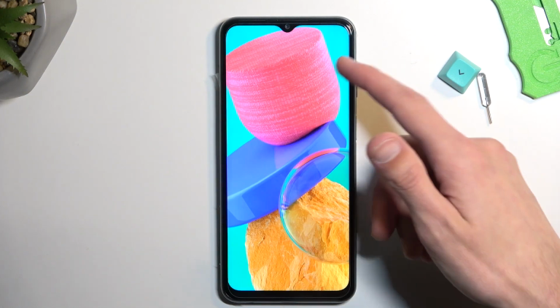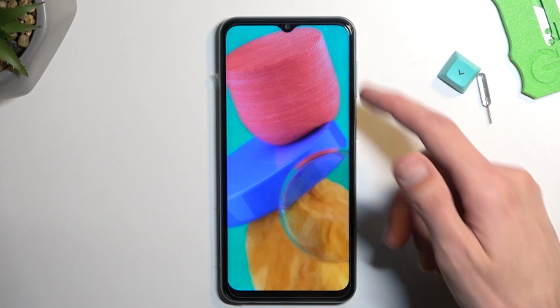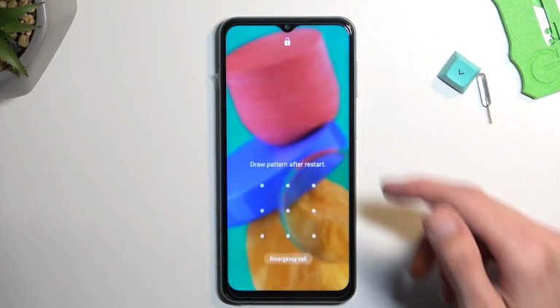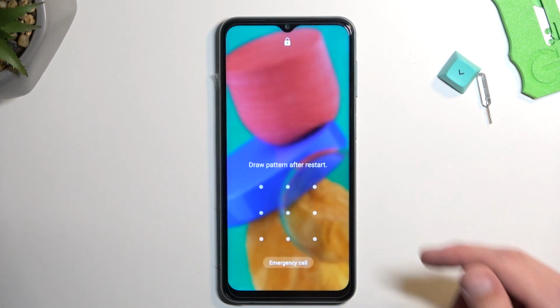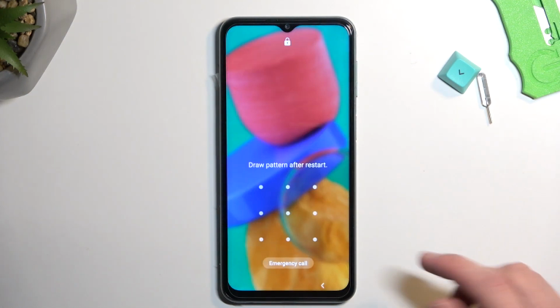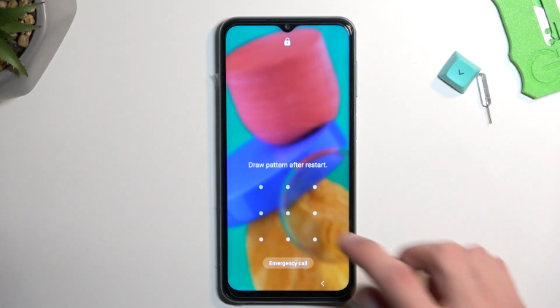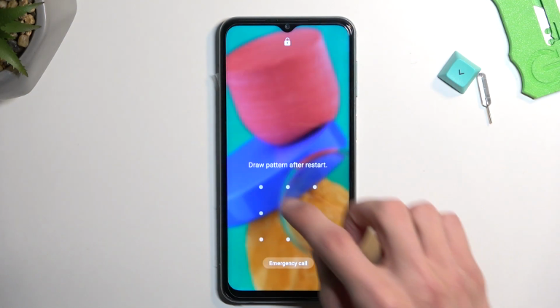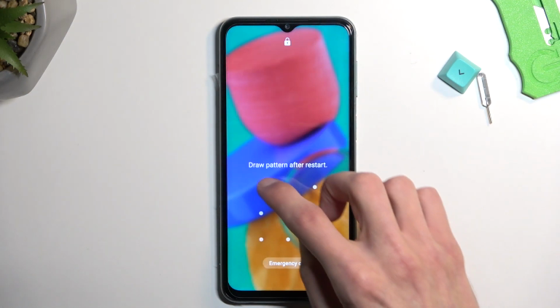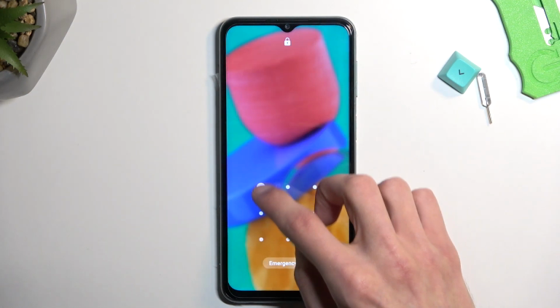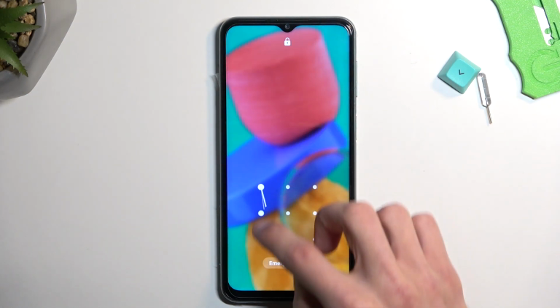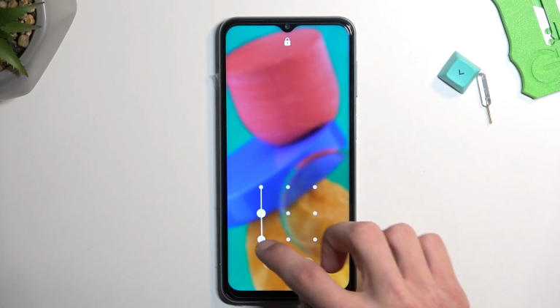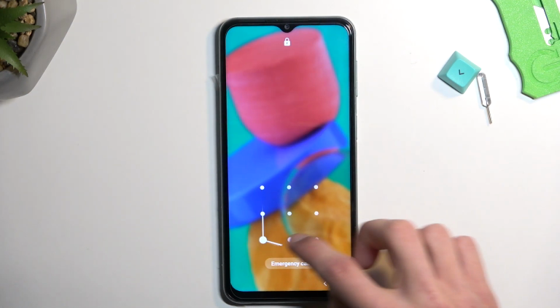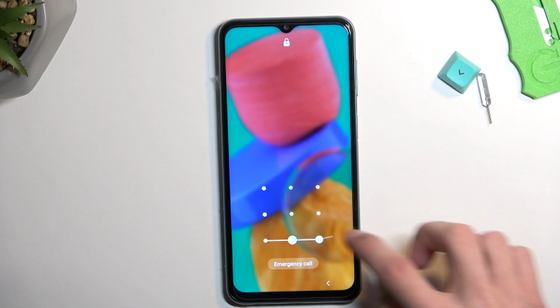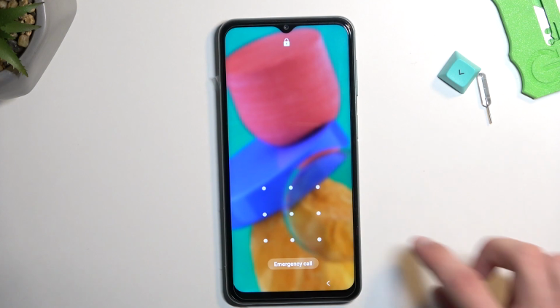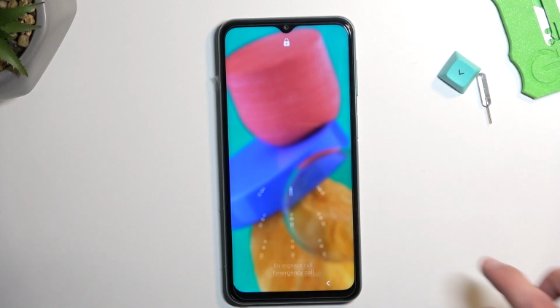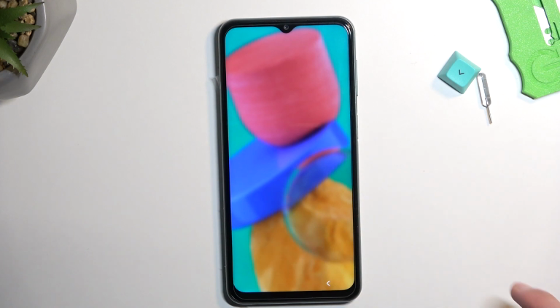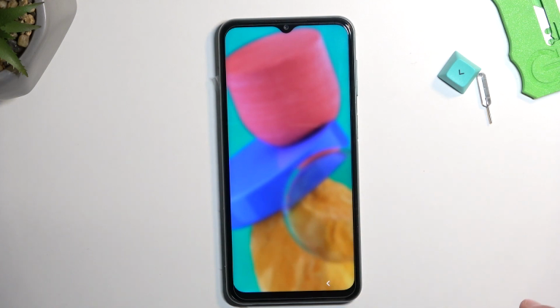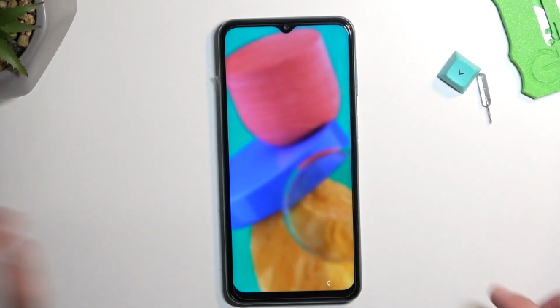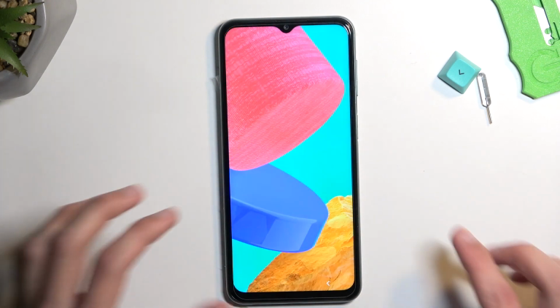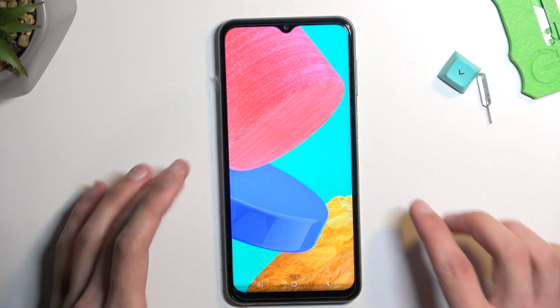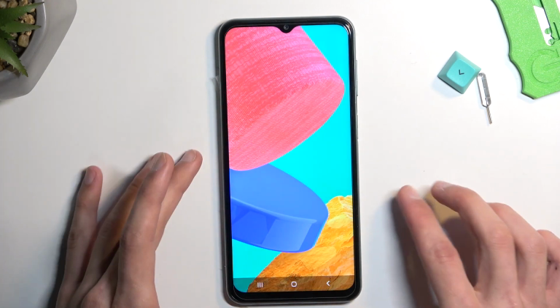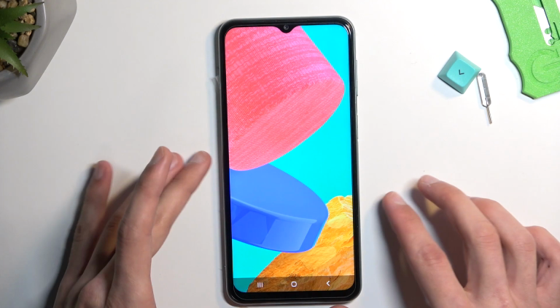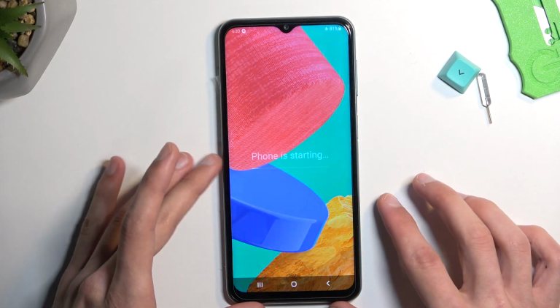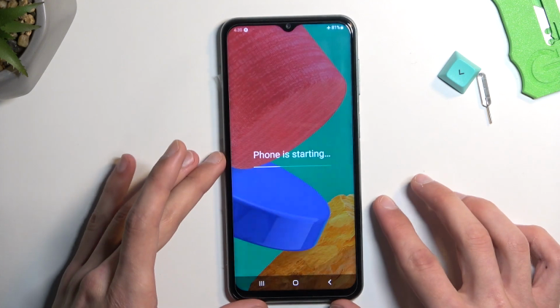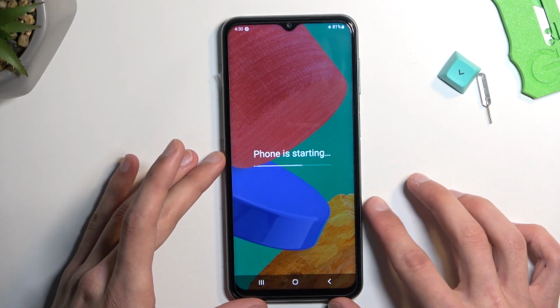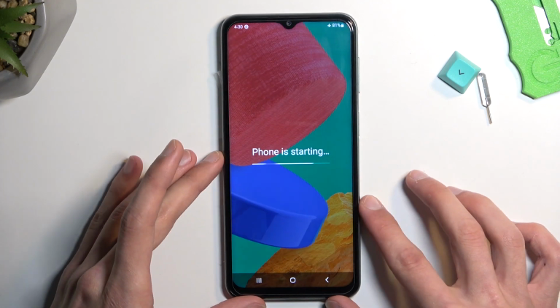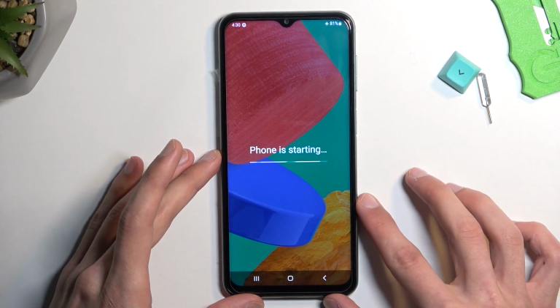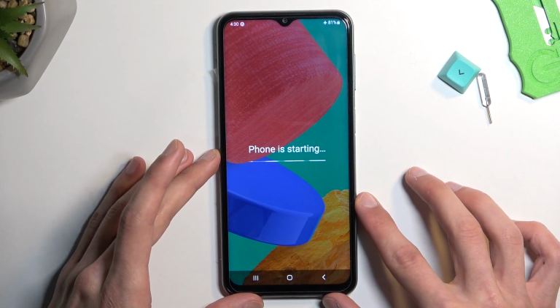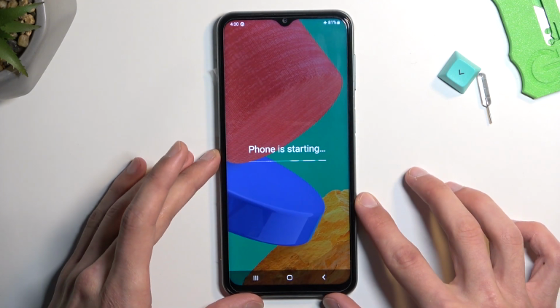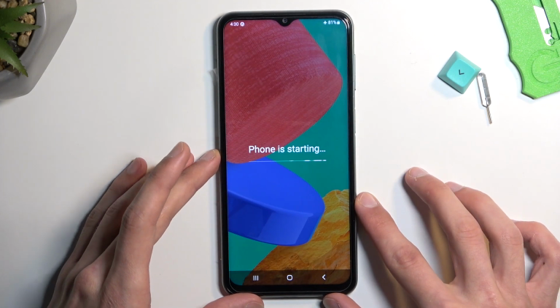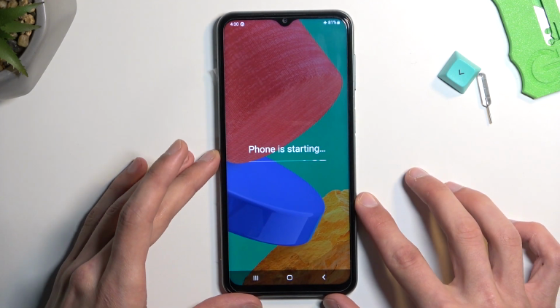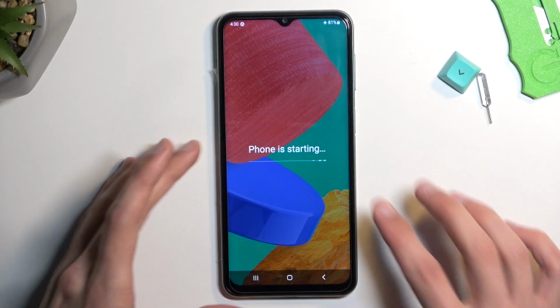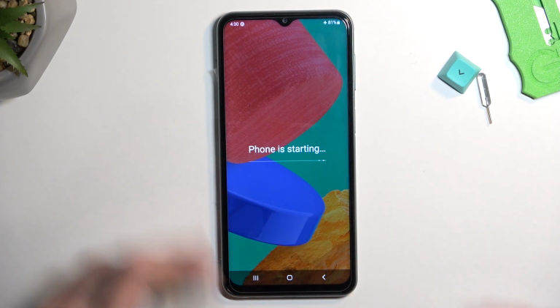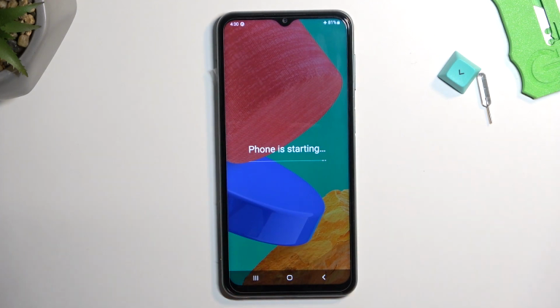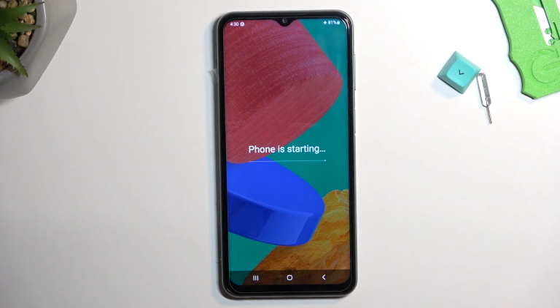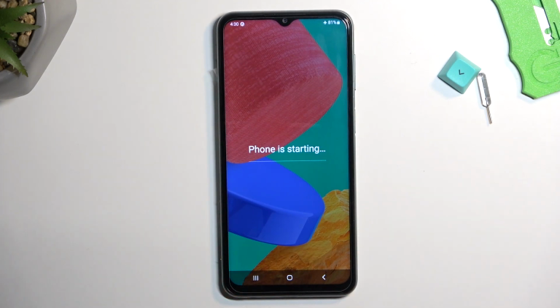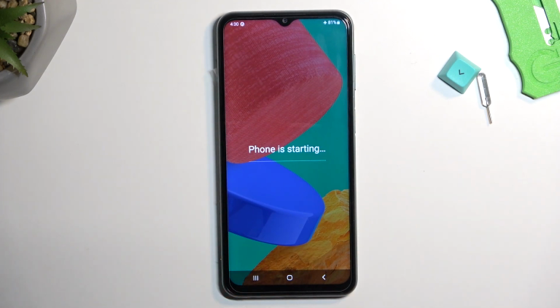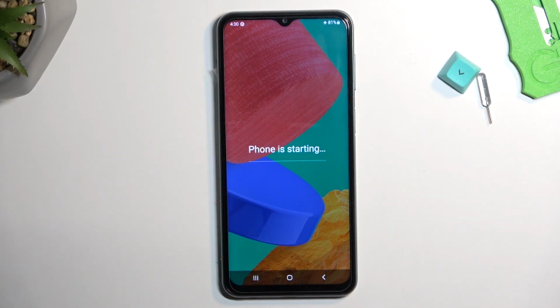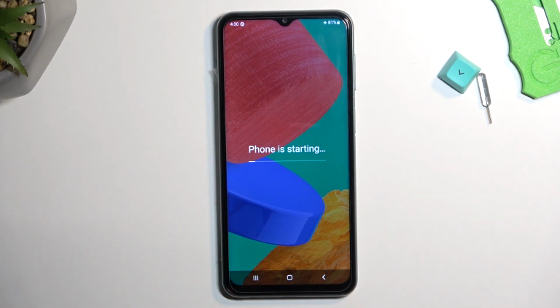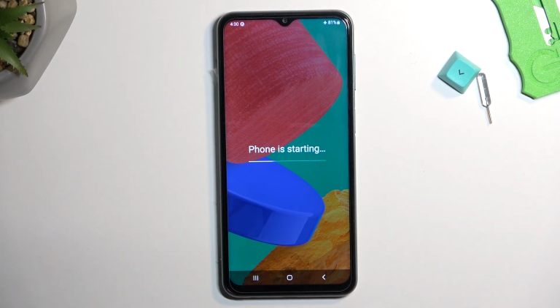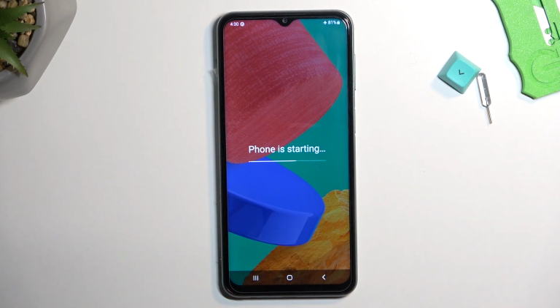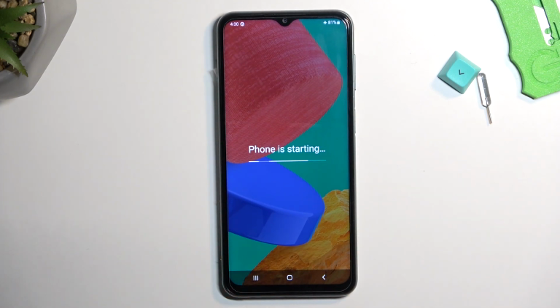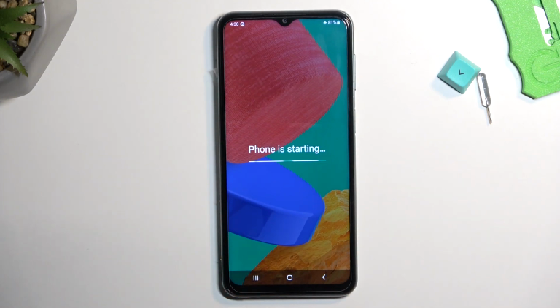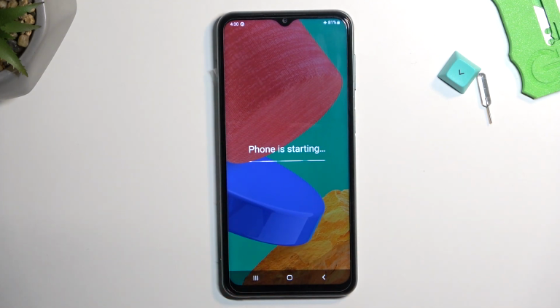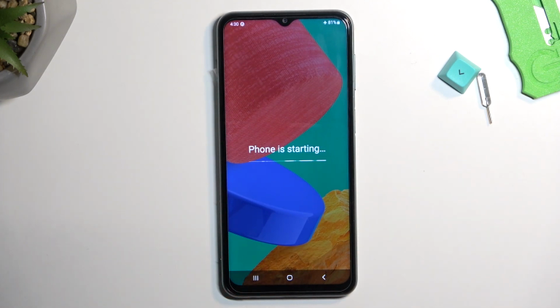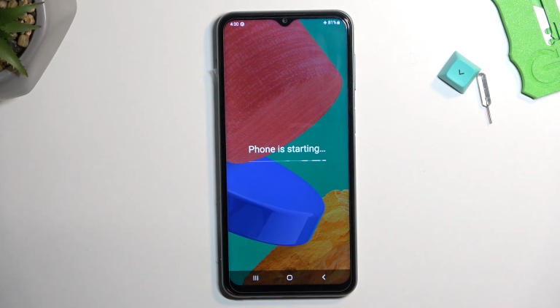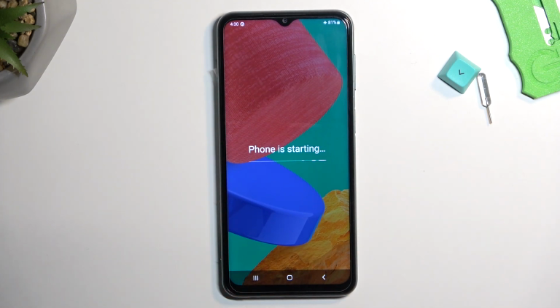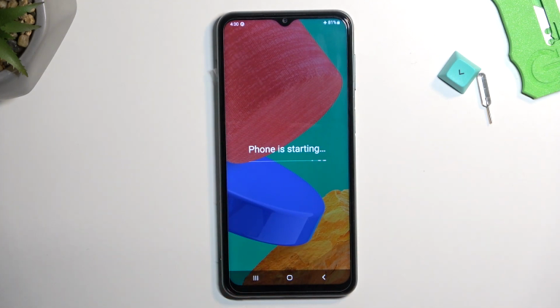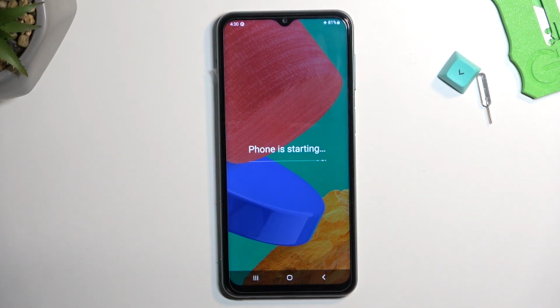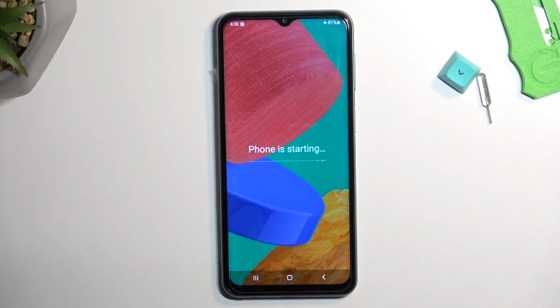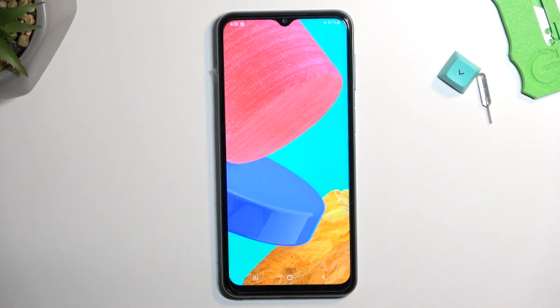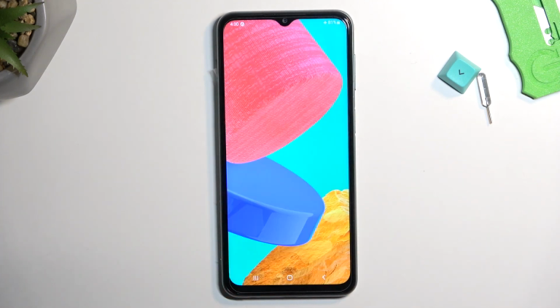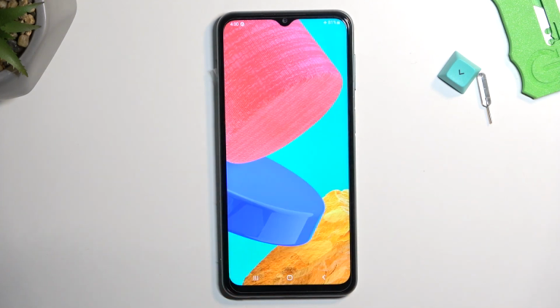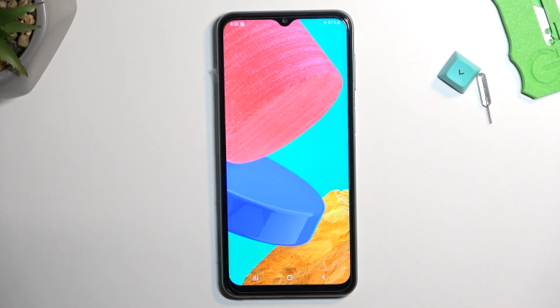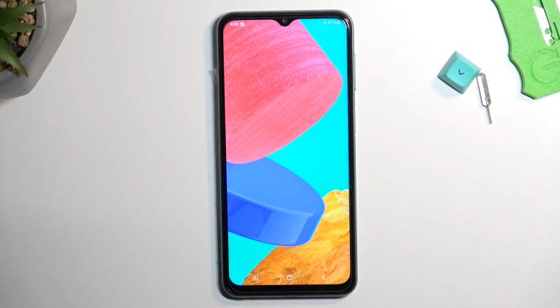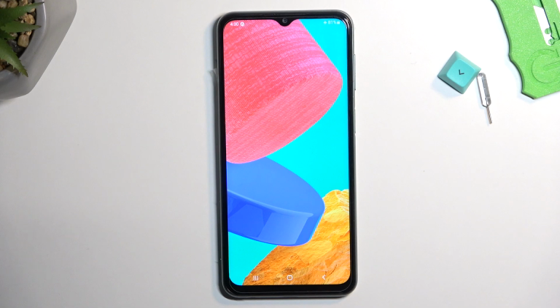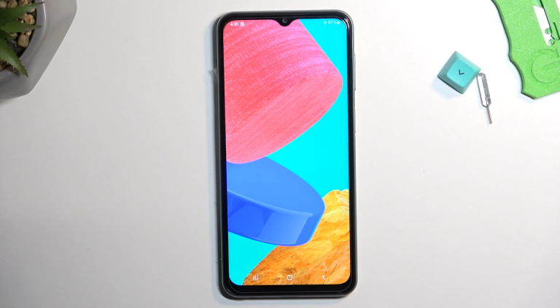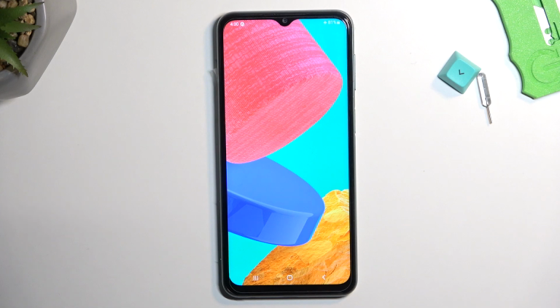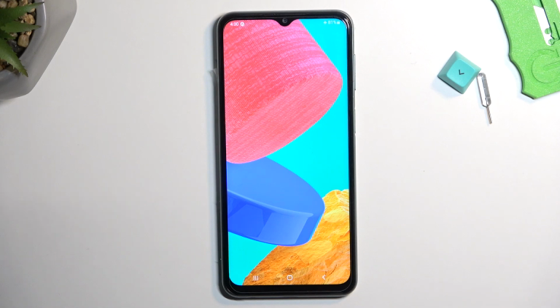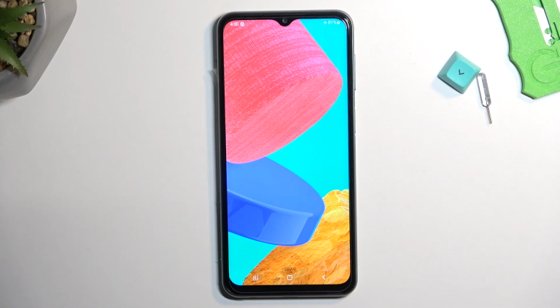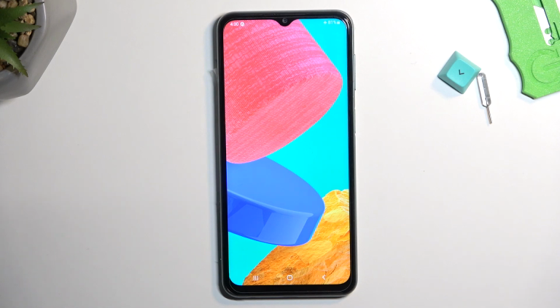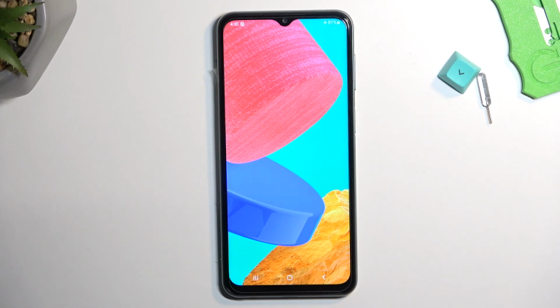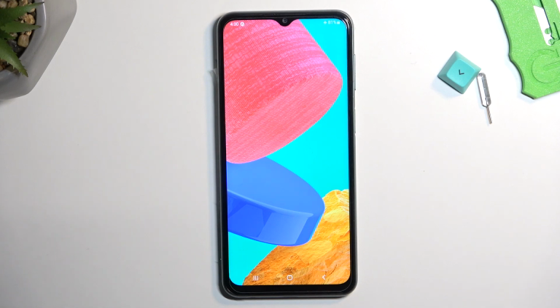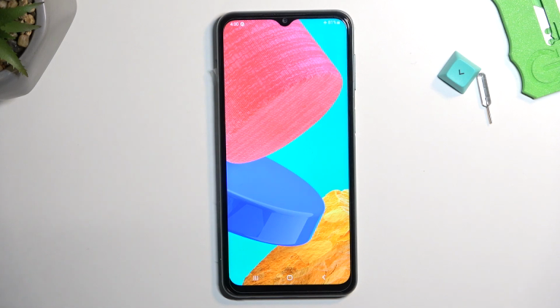And as you can see, we are now back in Android. So if you found this video helpful, don't forget to hit like, subscribe, and thanks for watching.